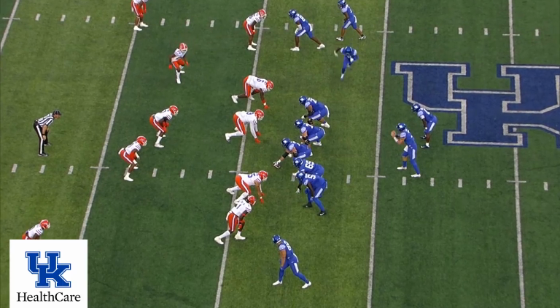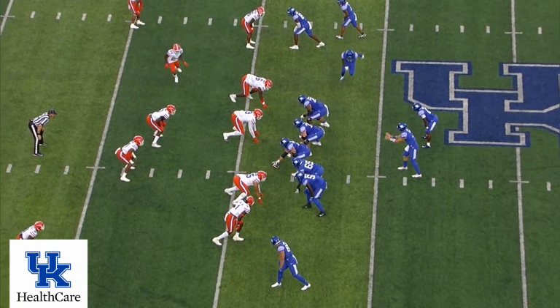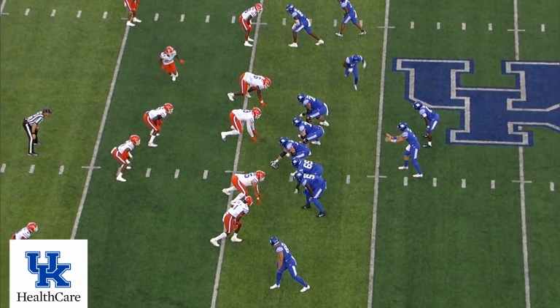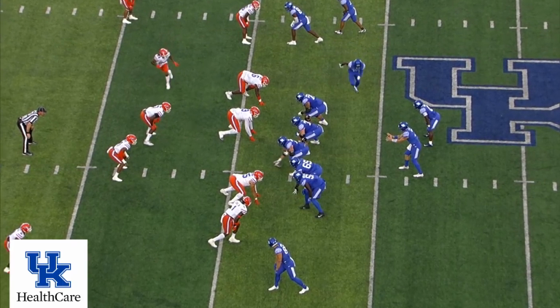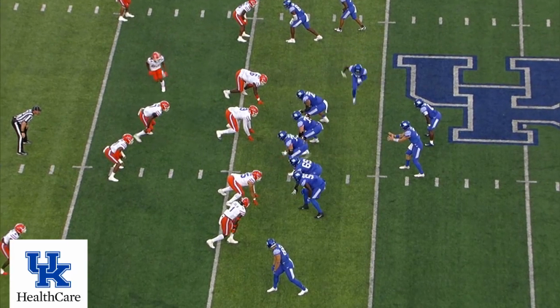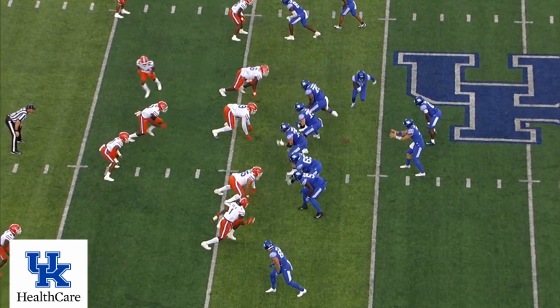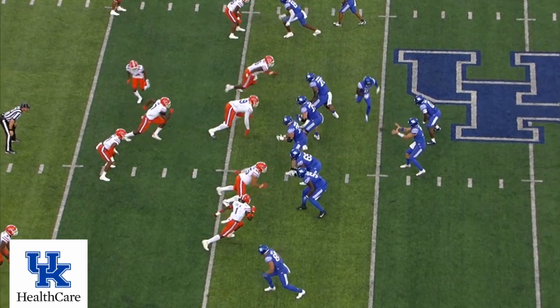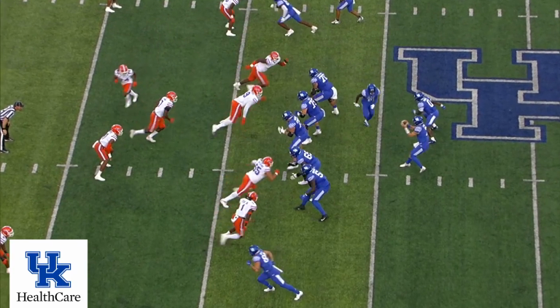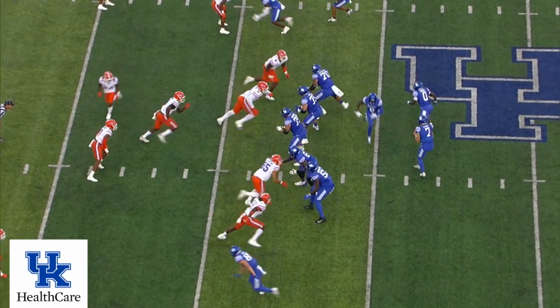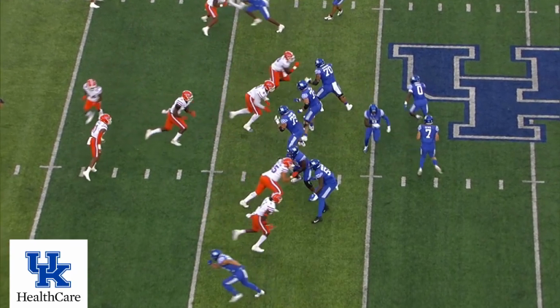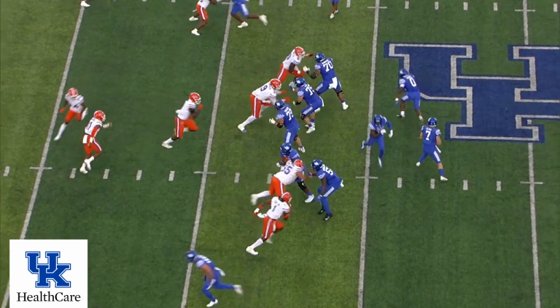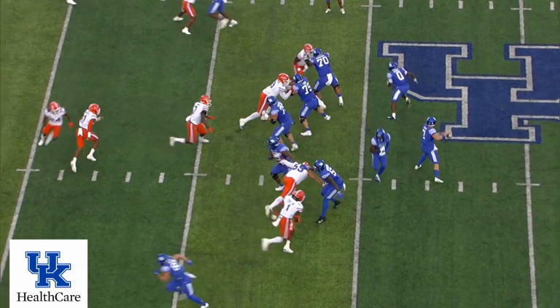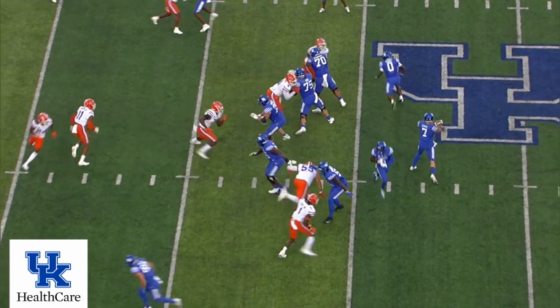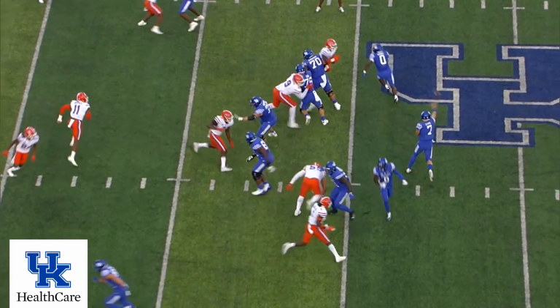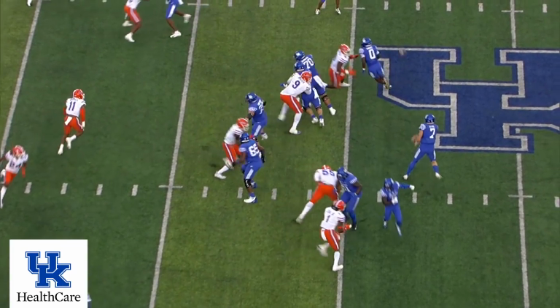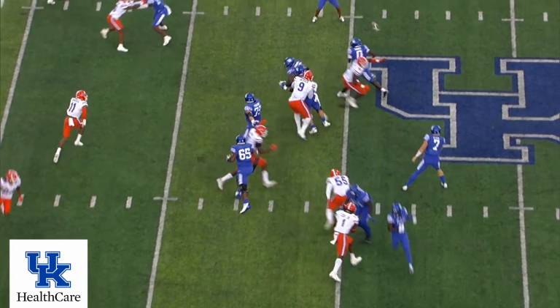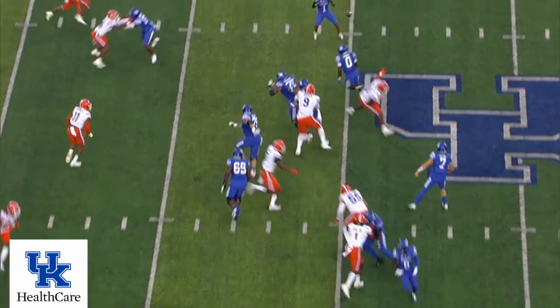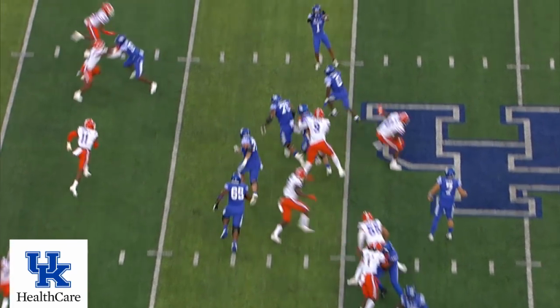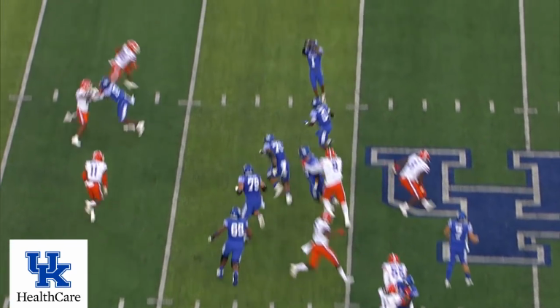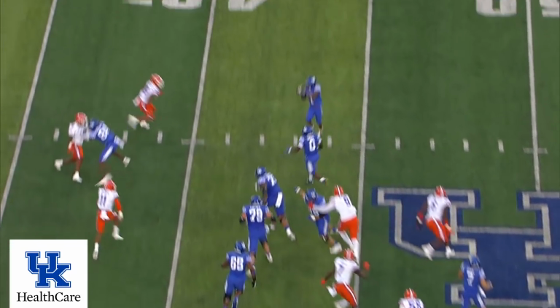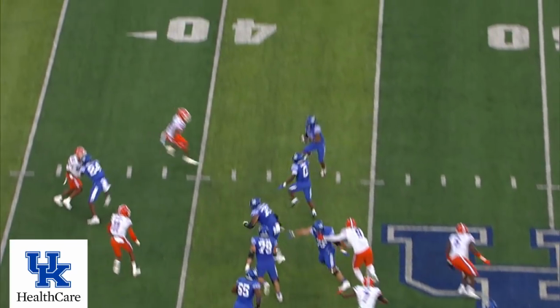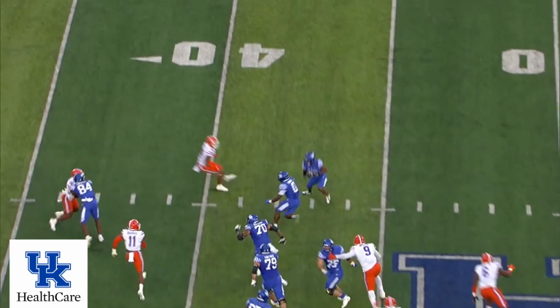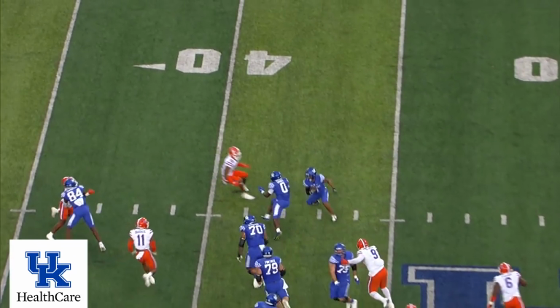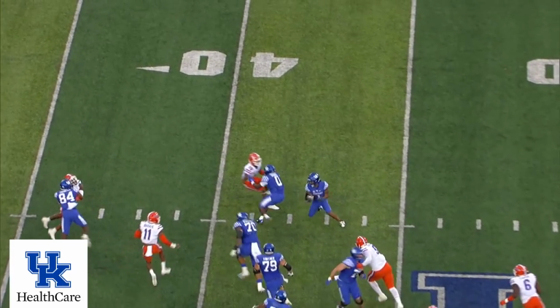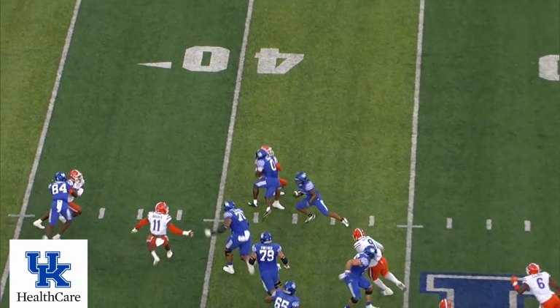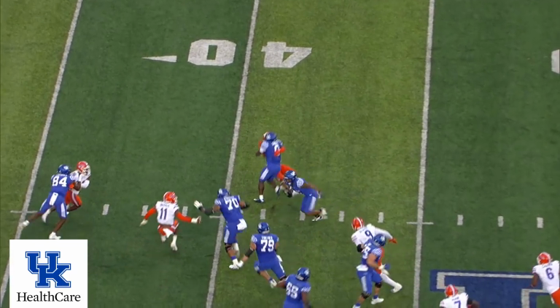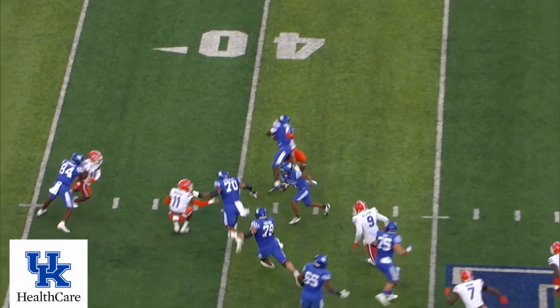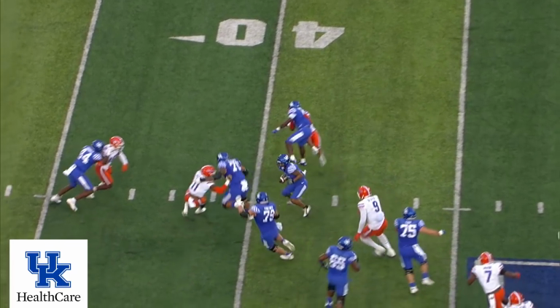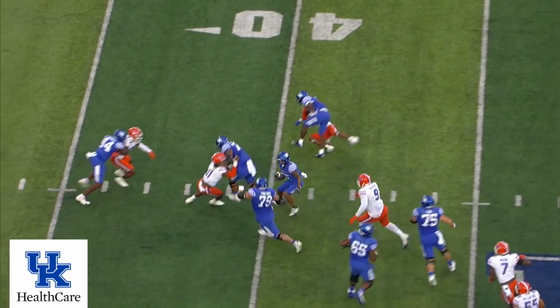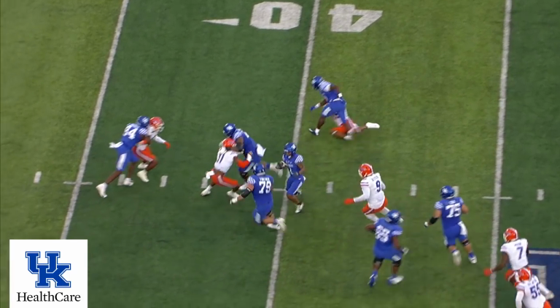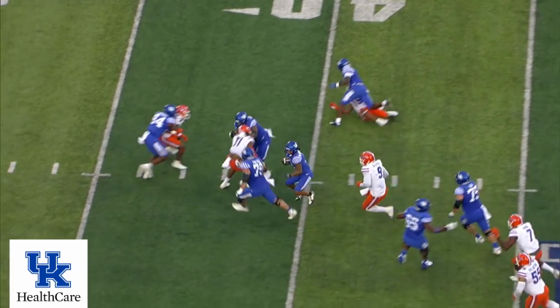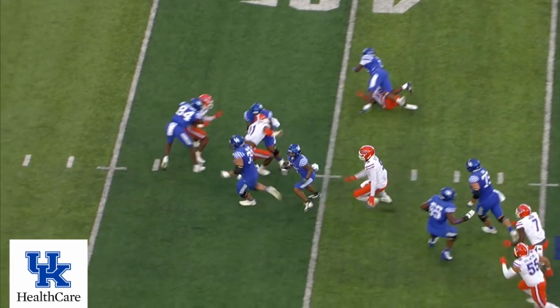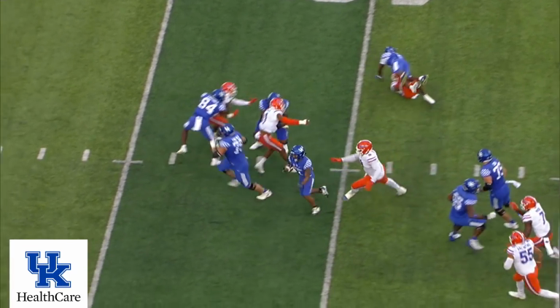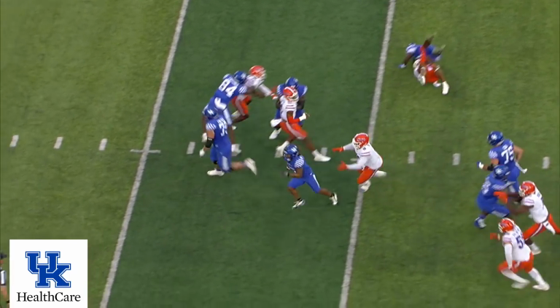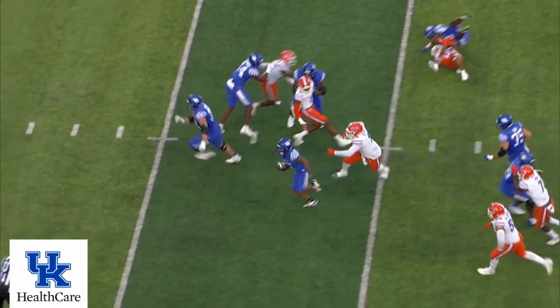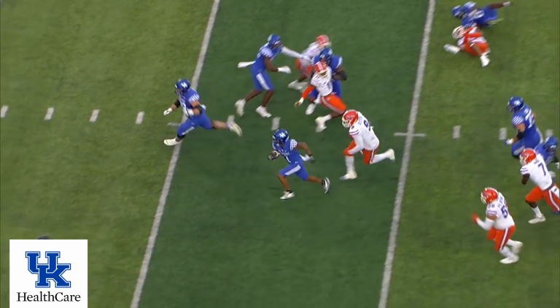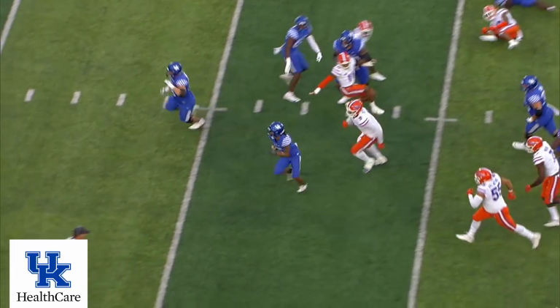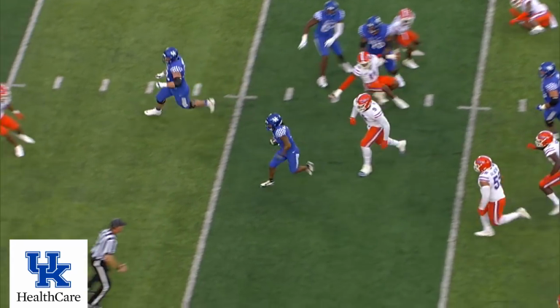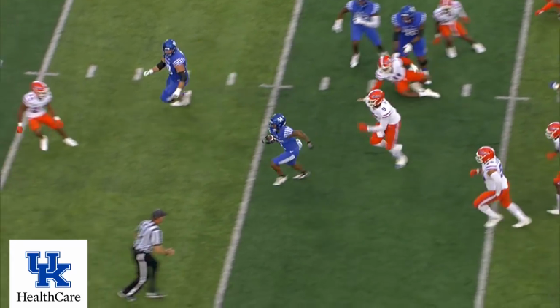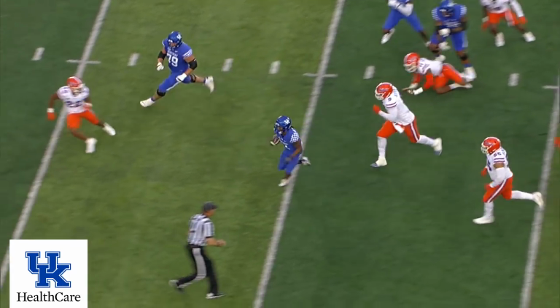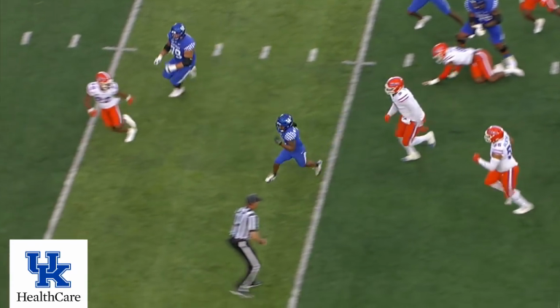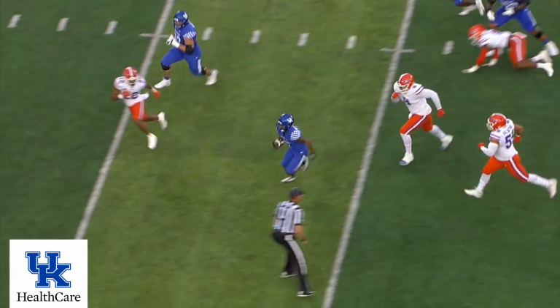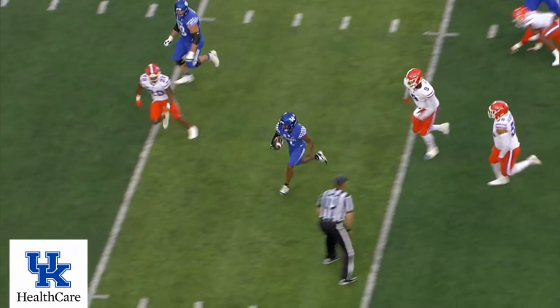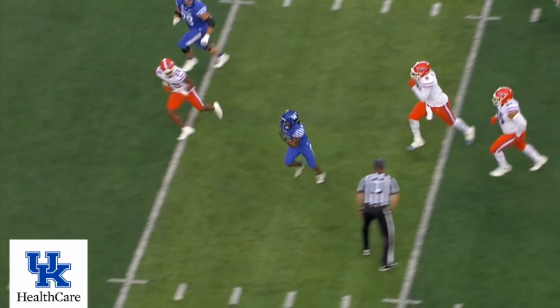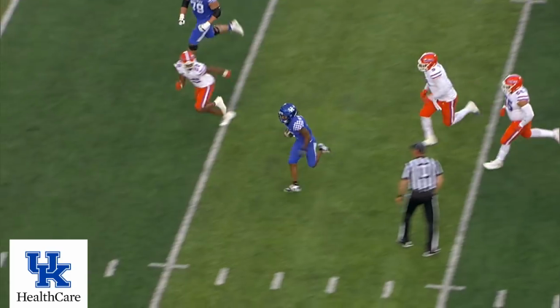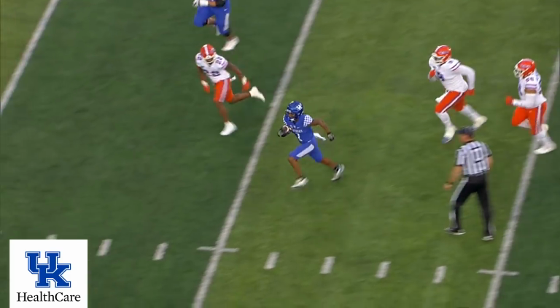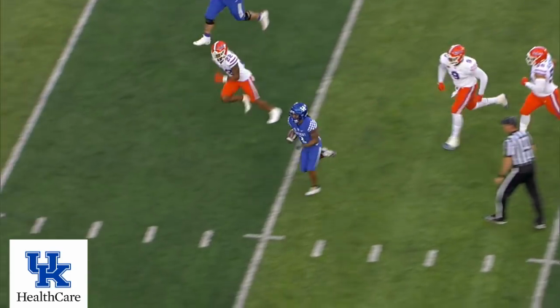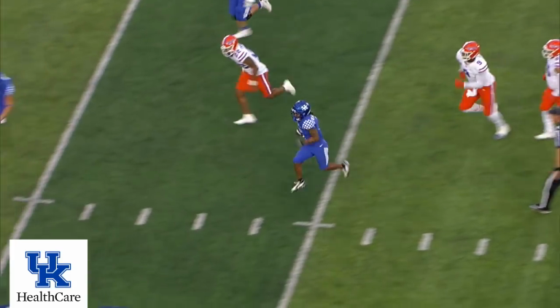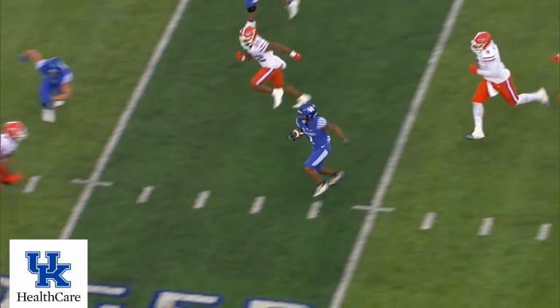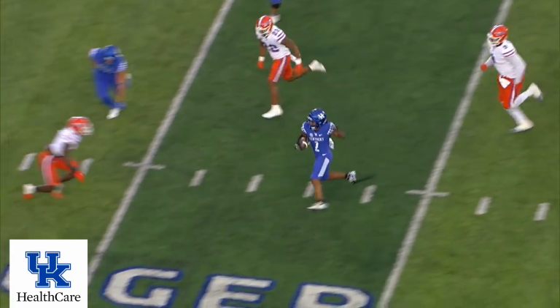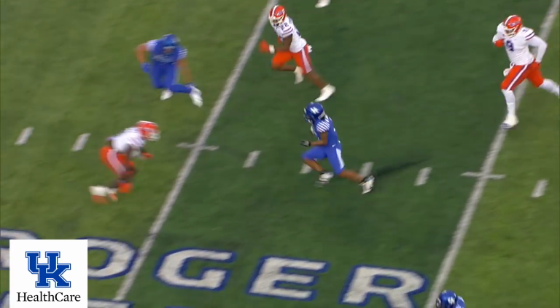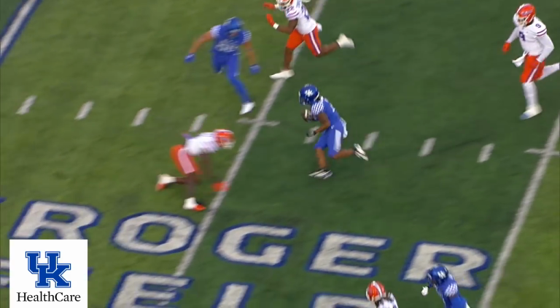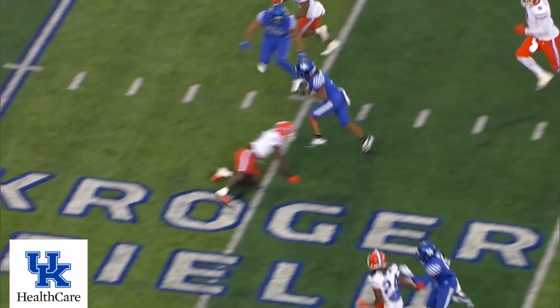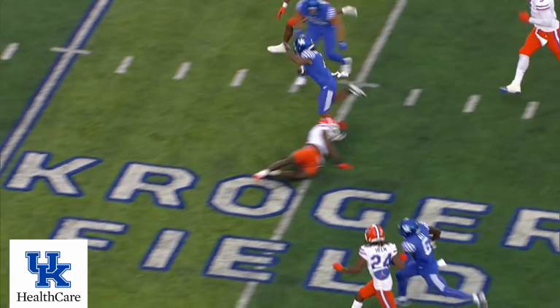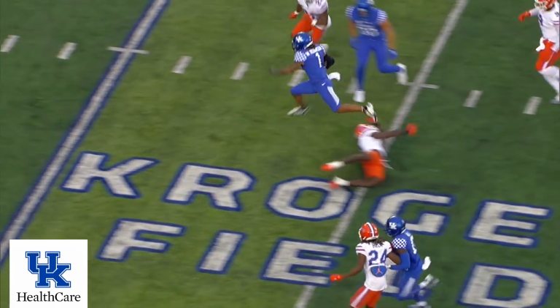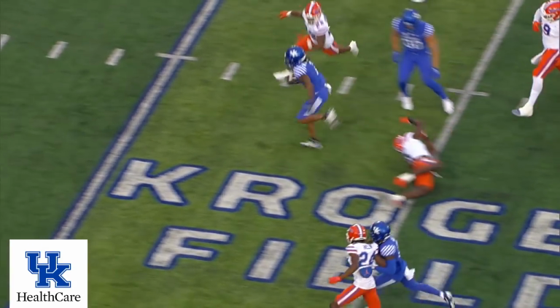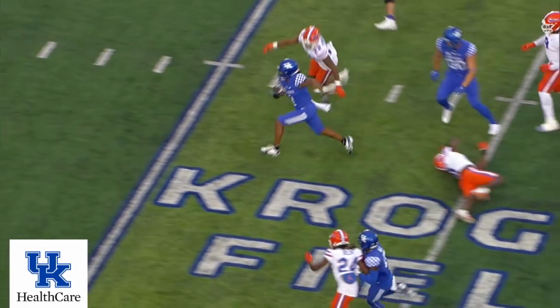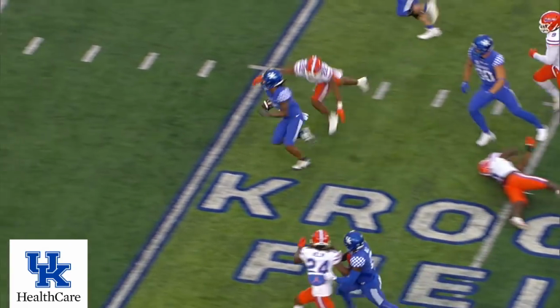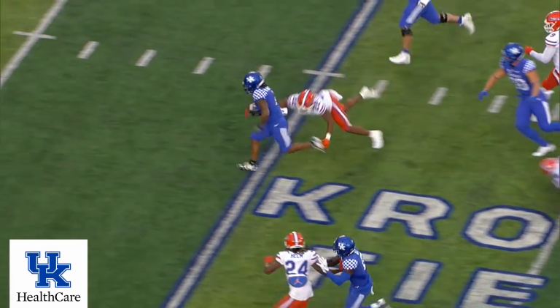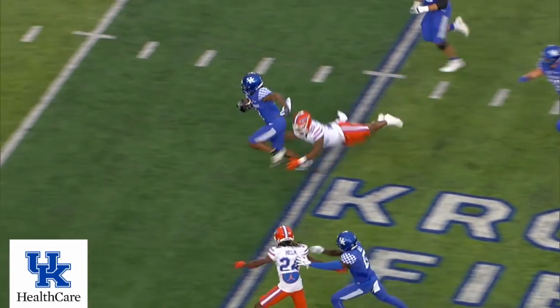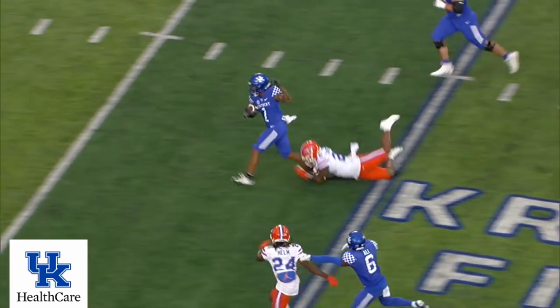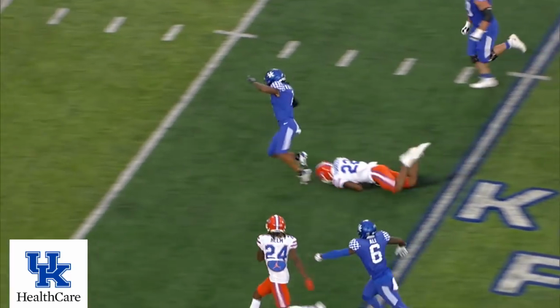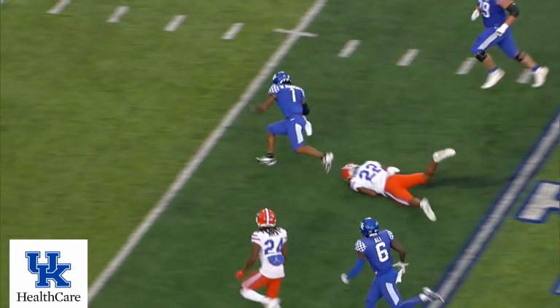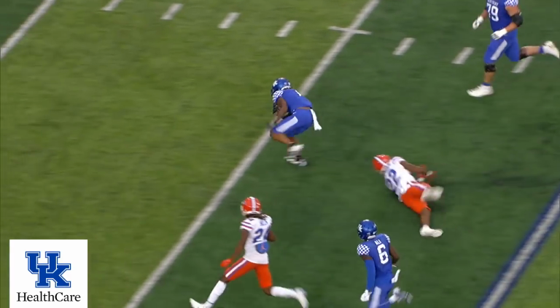Three receivers right, one of them coming in motion left. Quick throw far sideline — Robinson gets a great block from Slocke, and he's got room. He's across the 30, coming near side, 25.